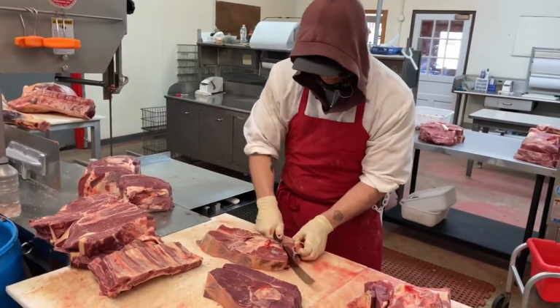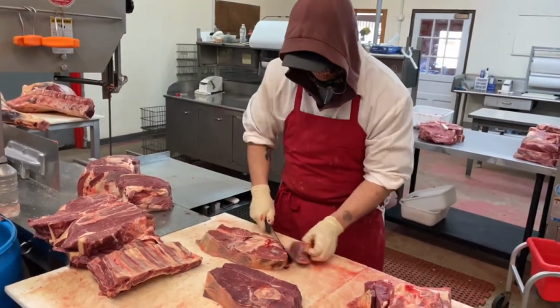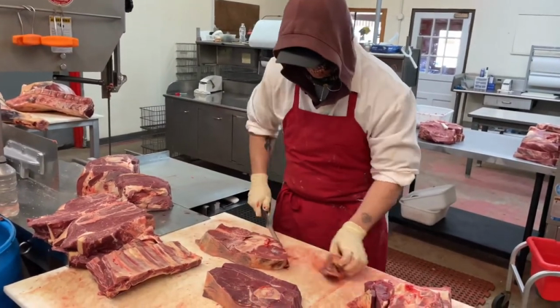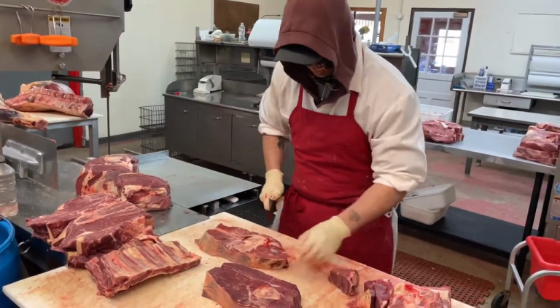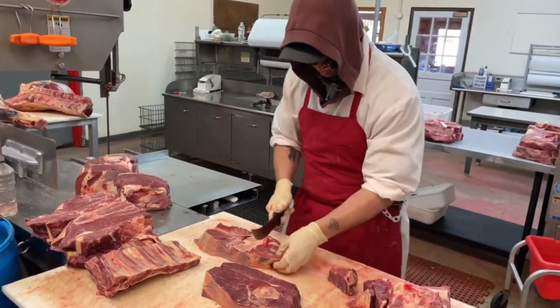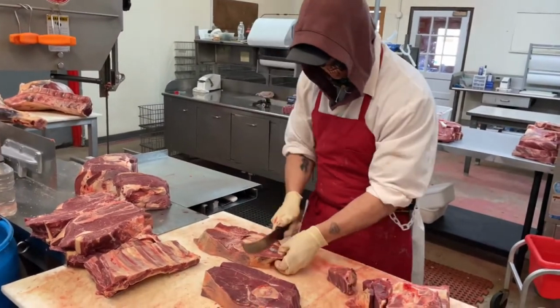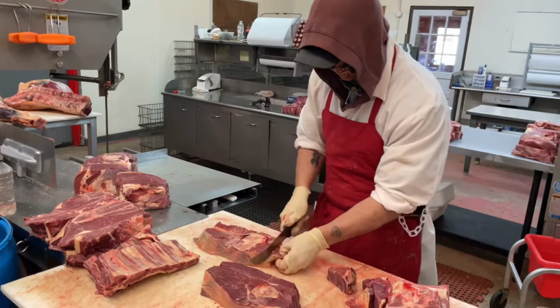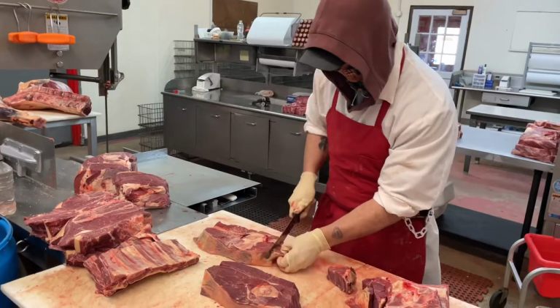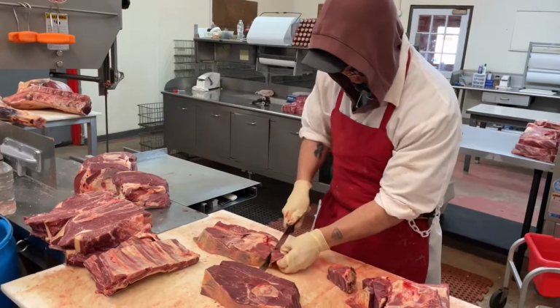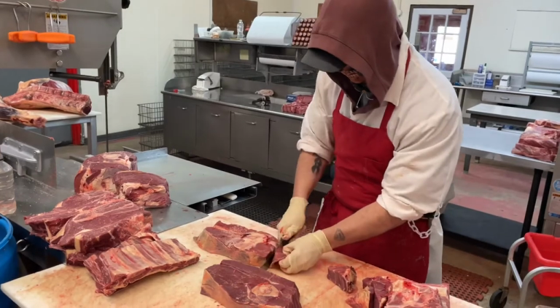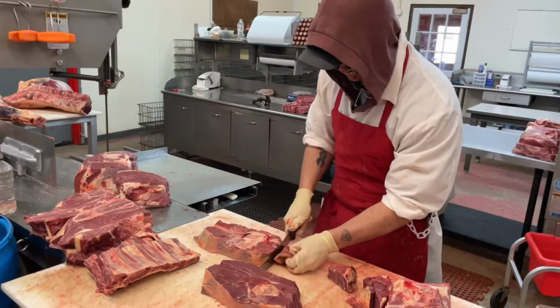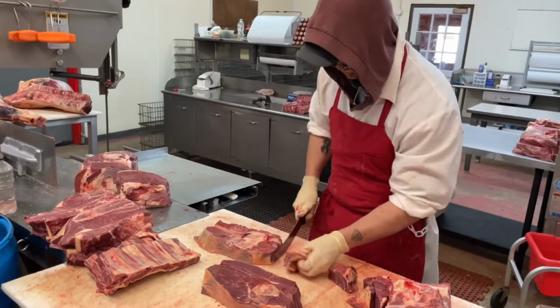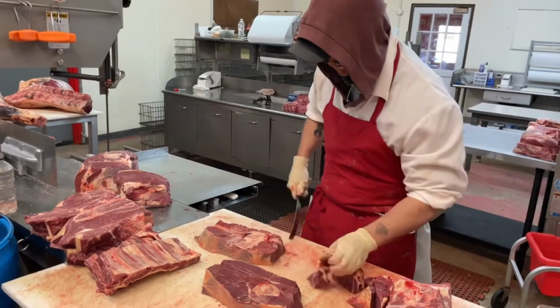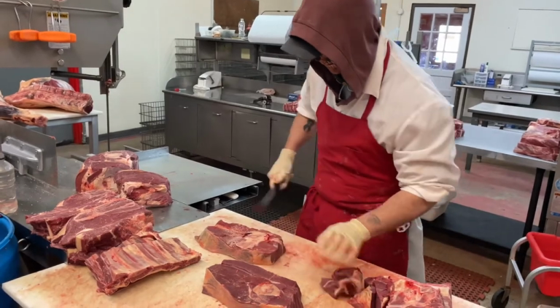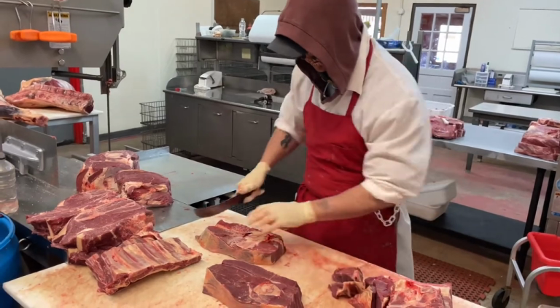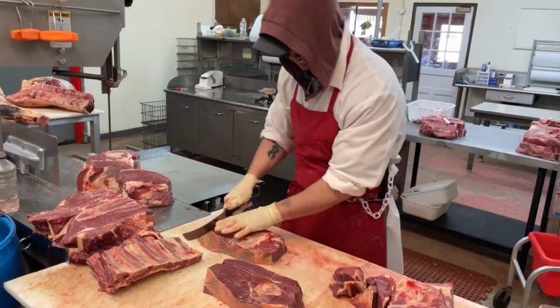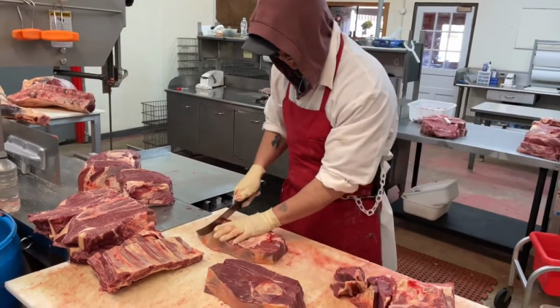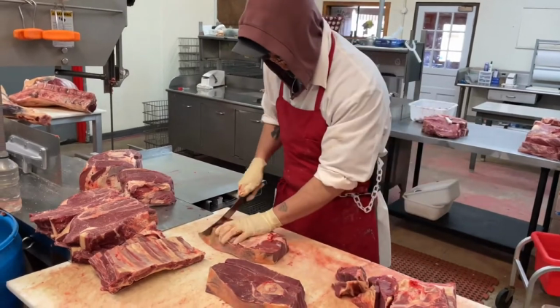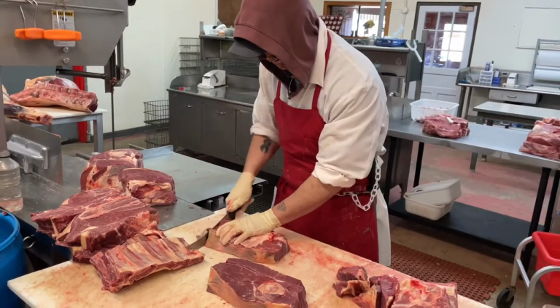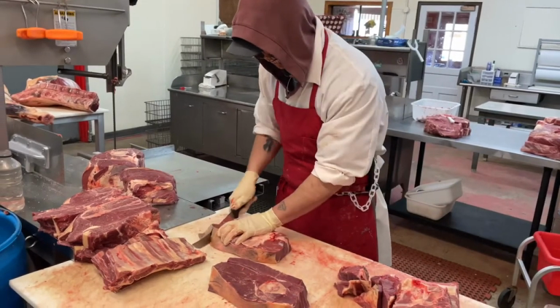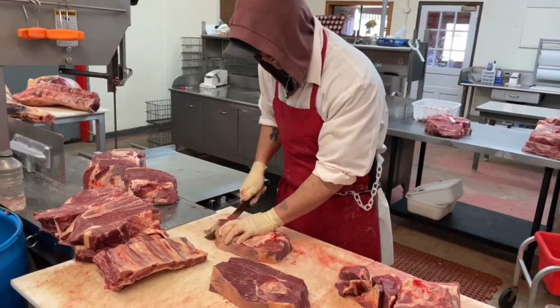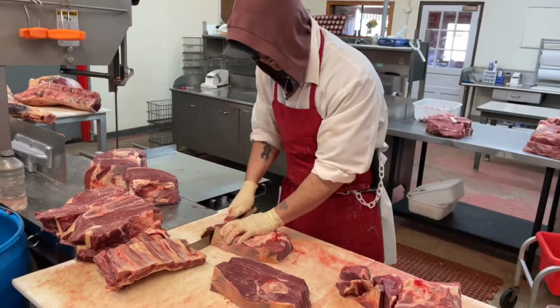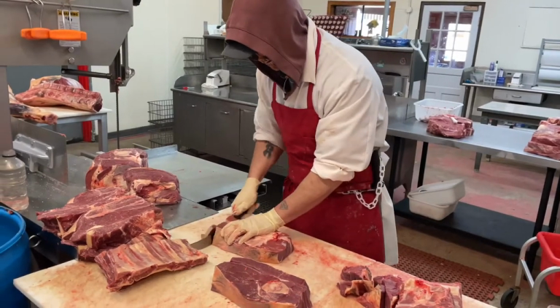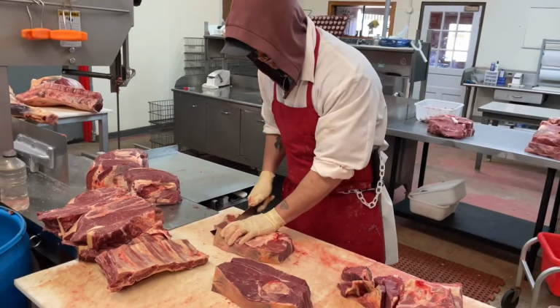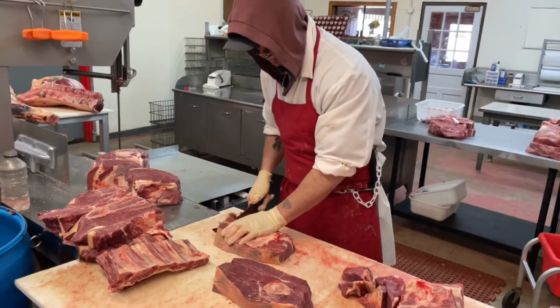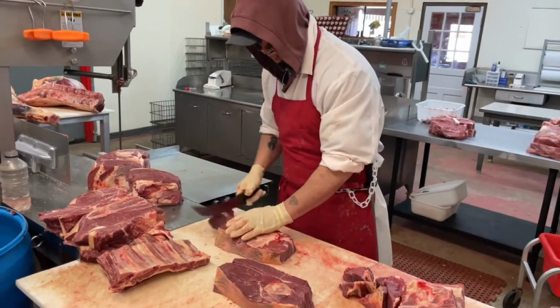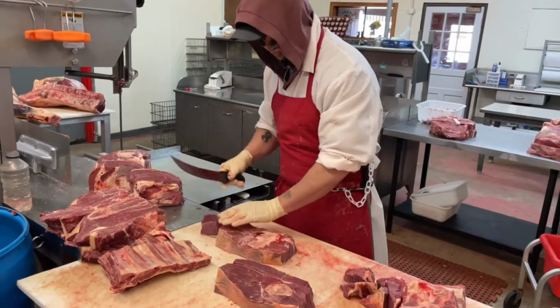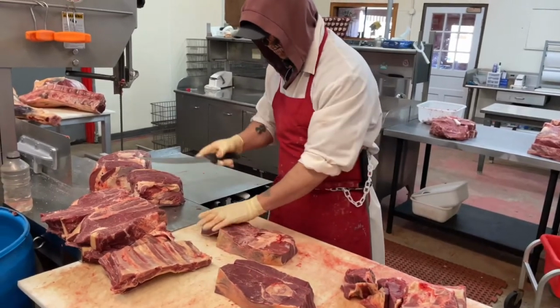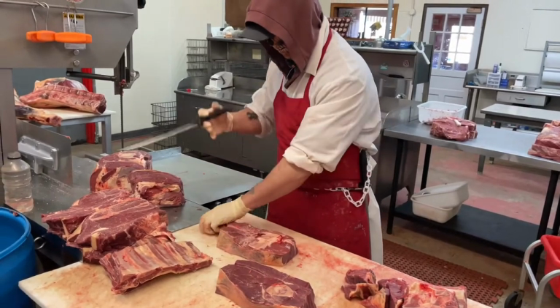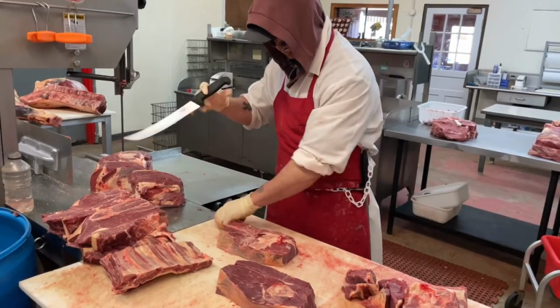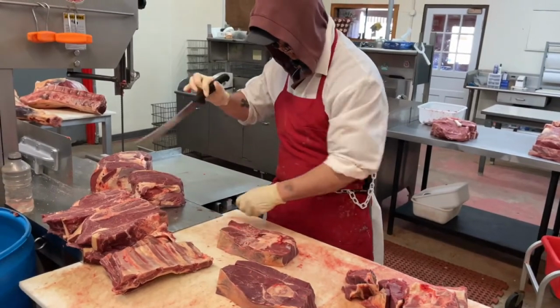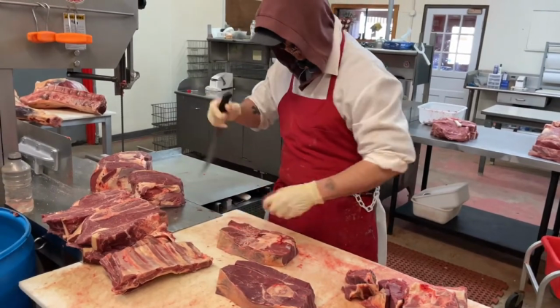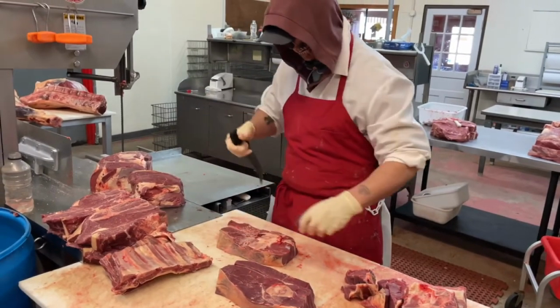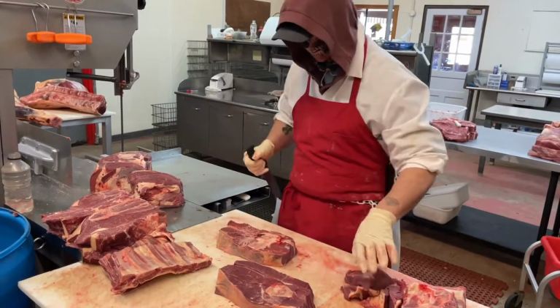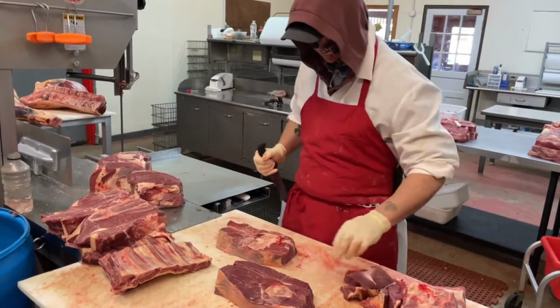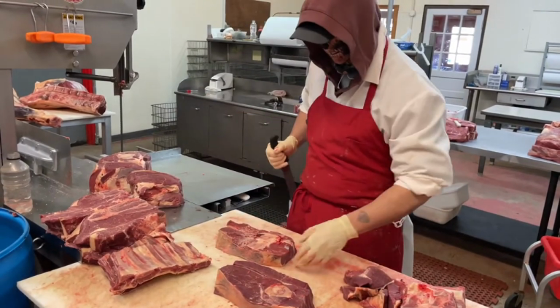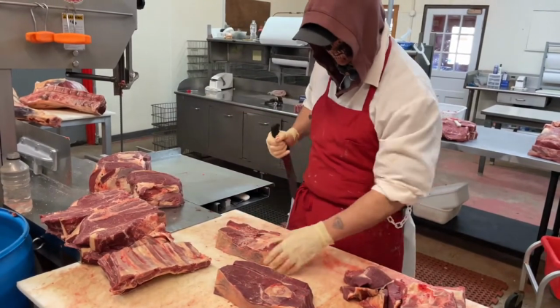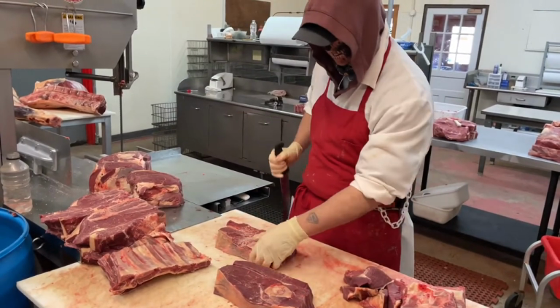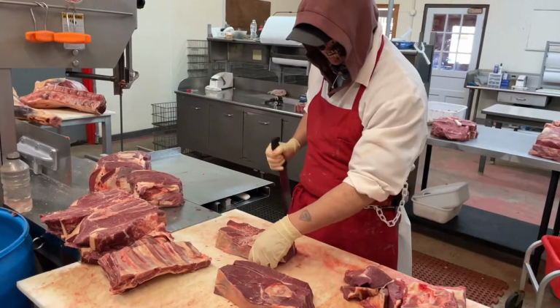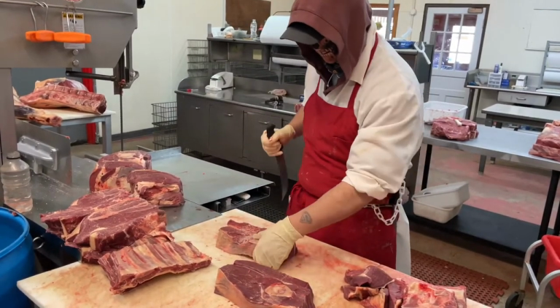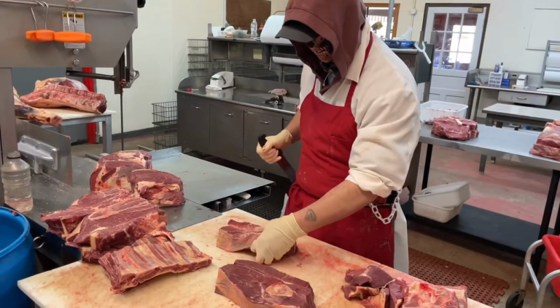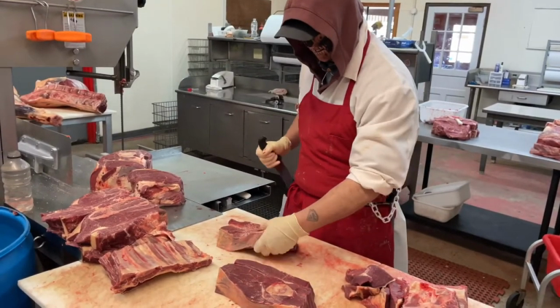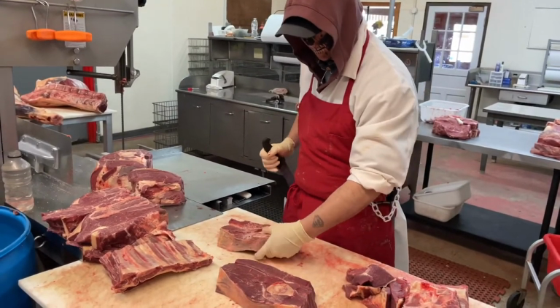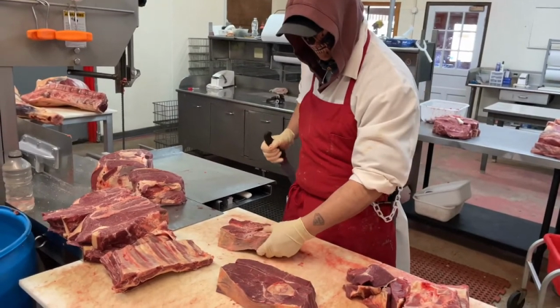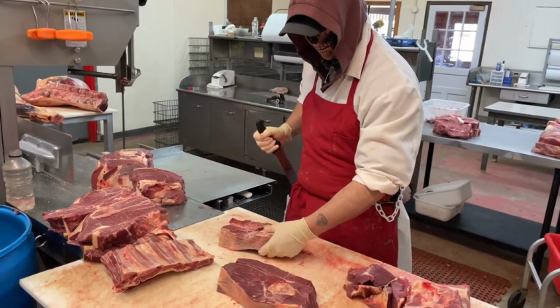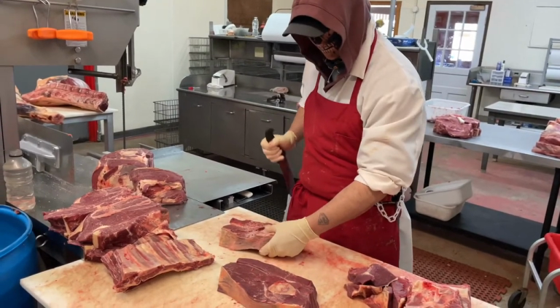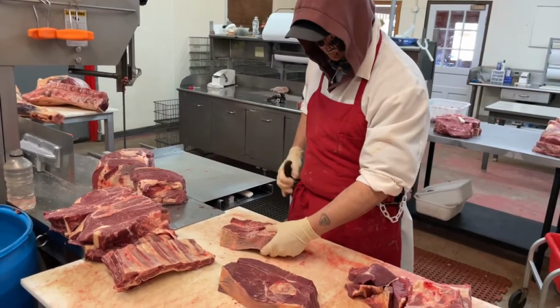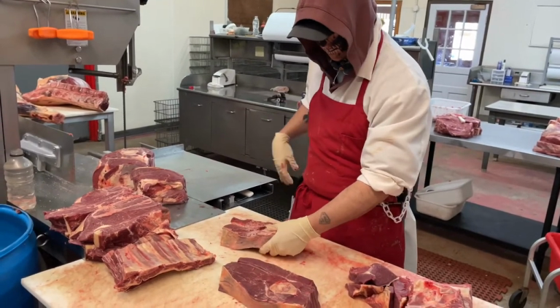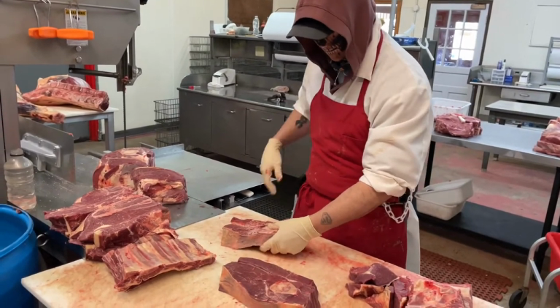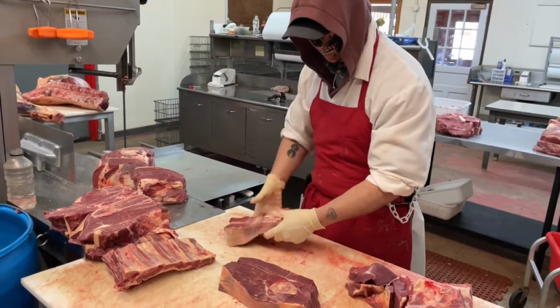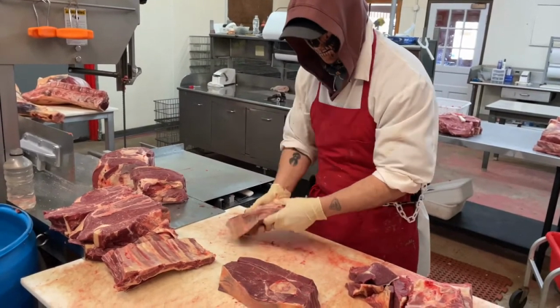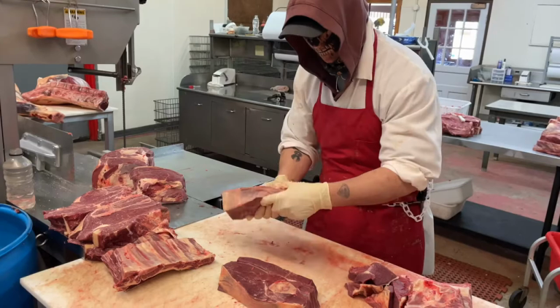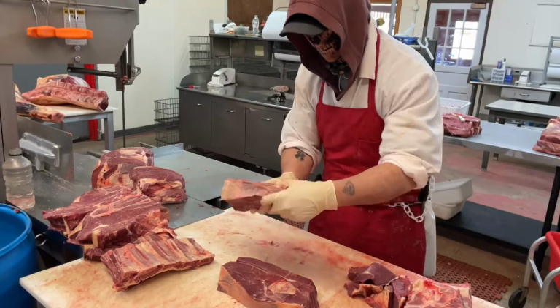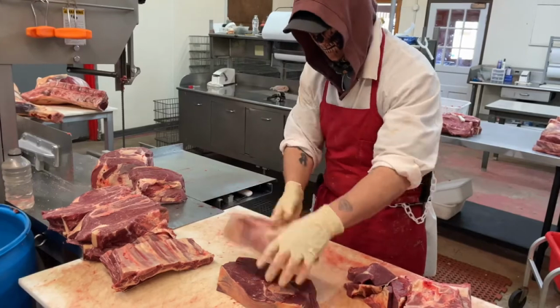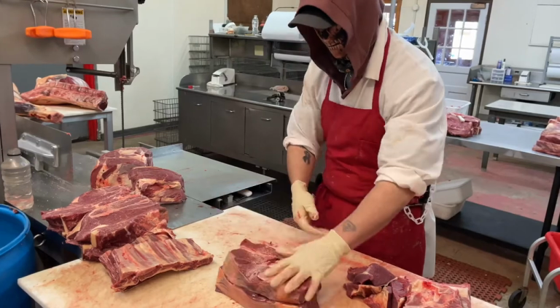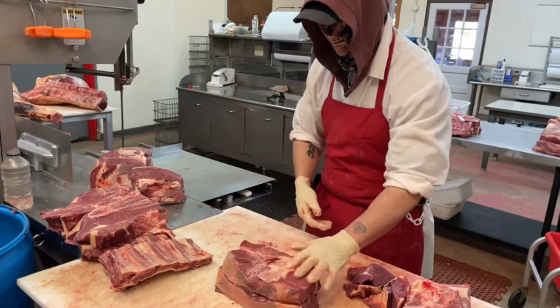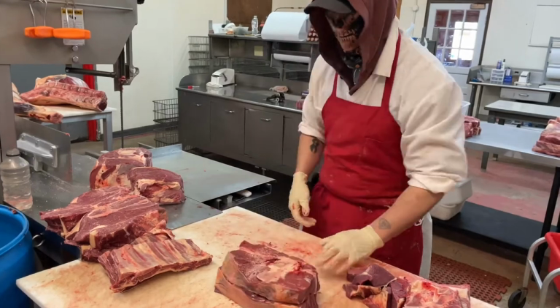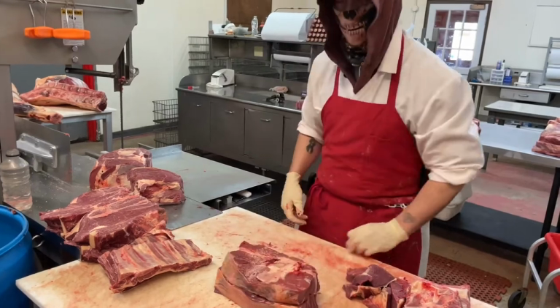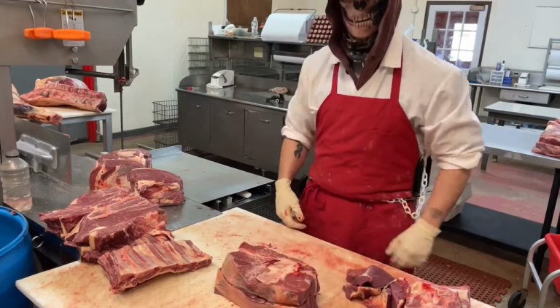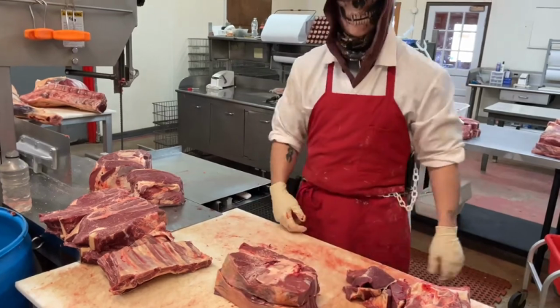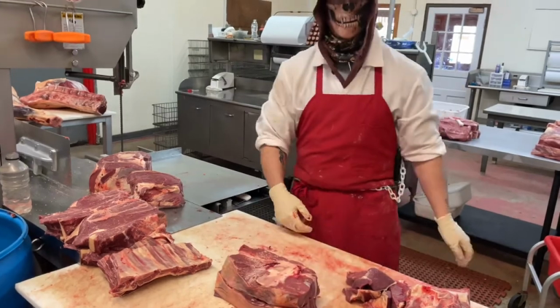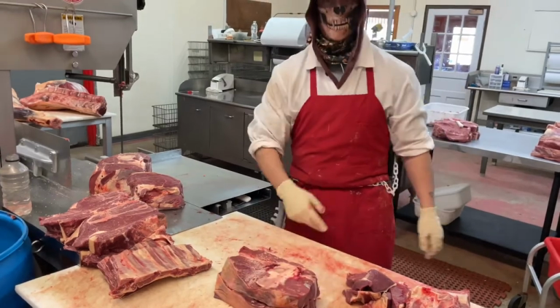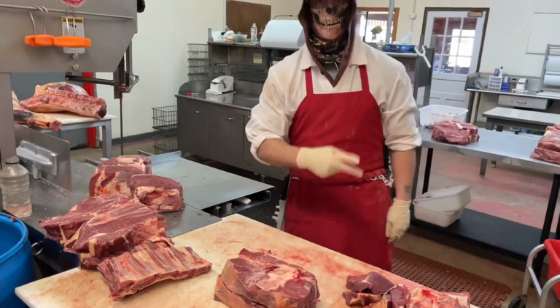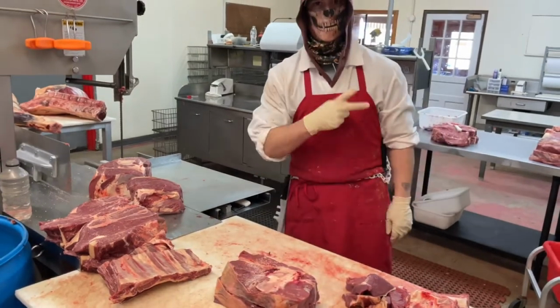I just want to thank everybody for all the support that you guys show me. If you don't already, you can follow me on TikTok at Chop Shop Meat Cutting. Later!